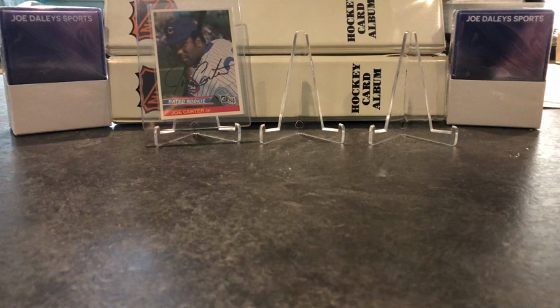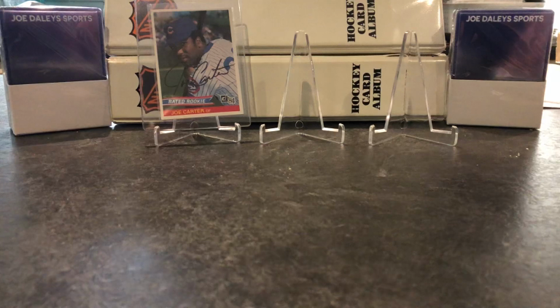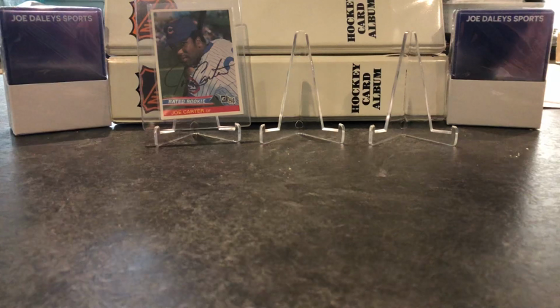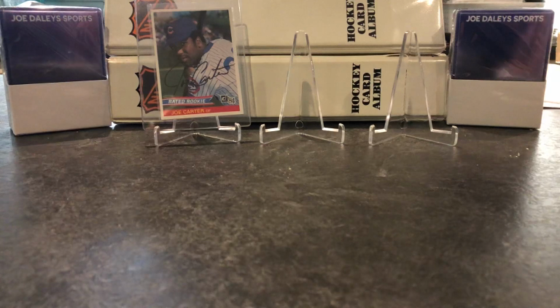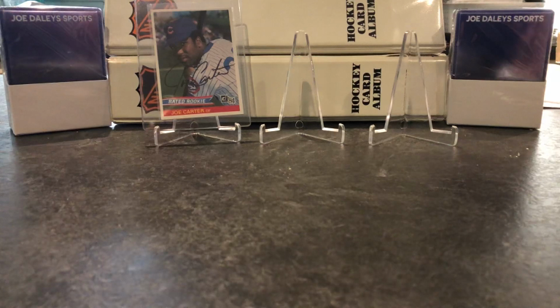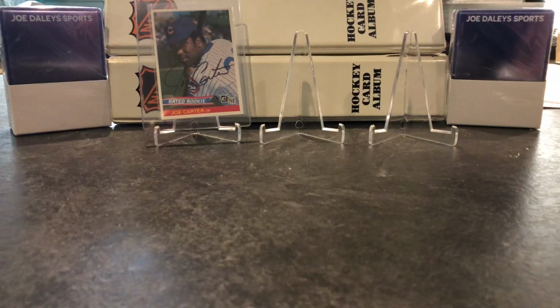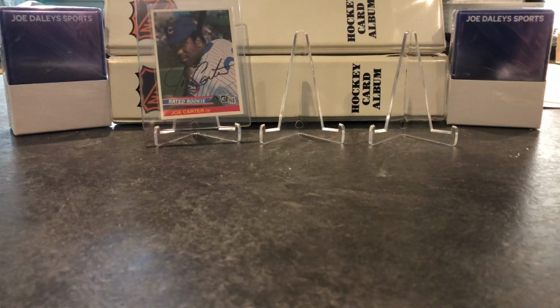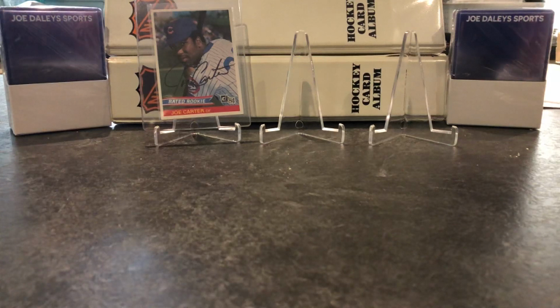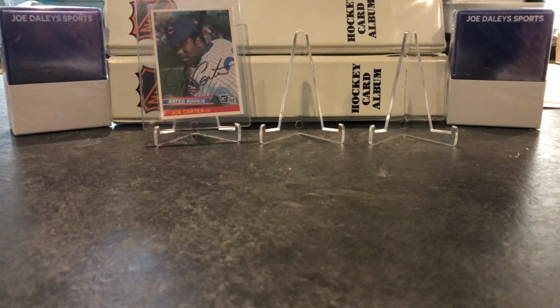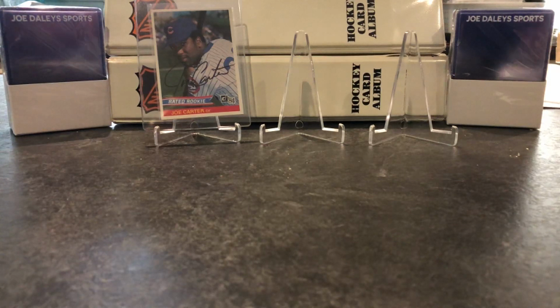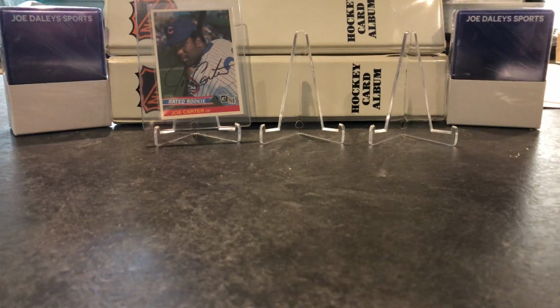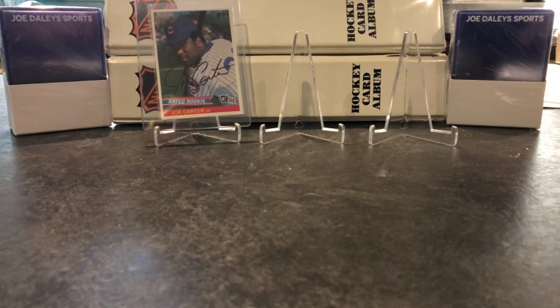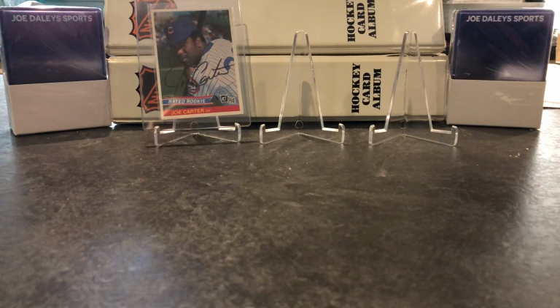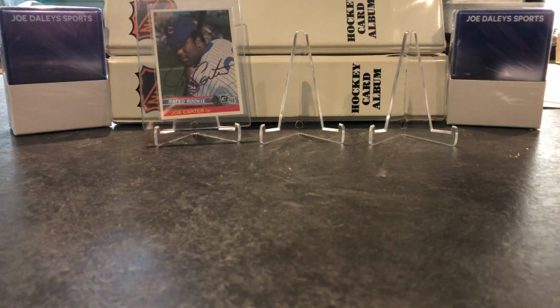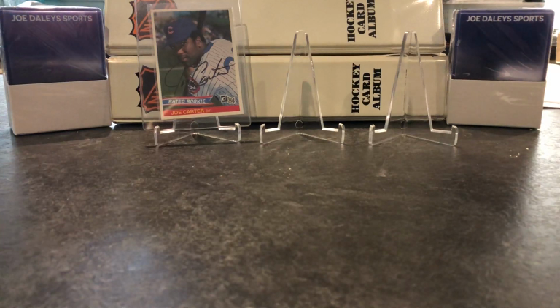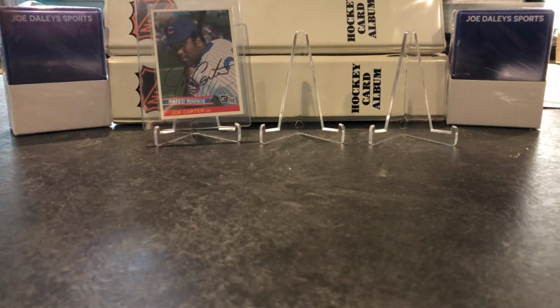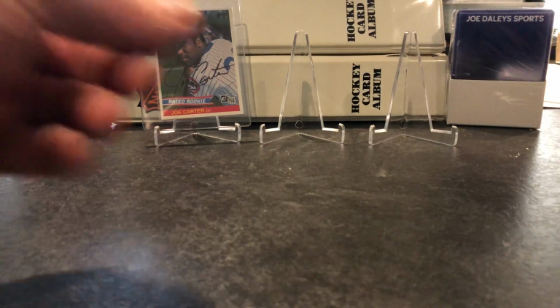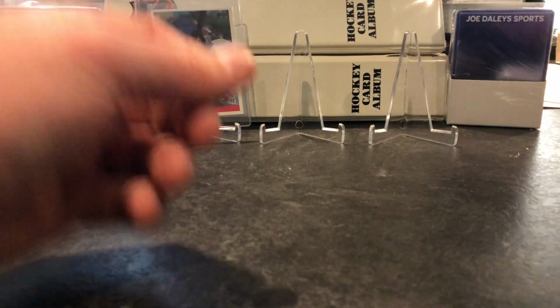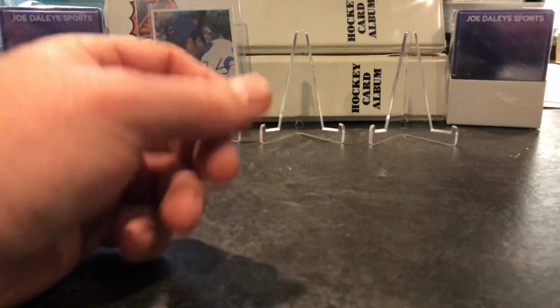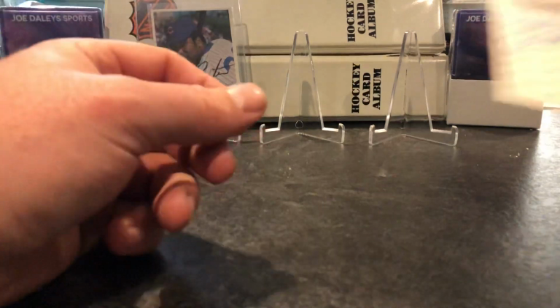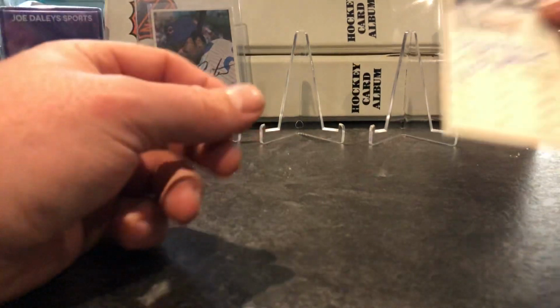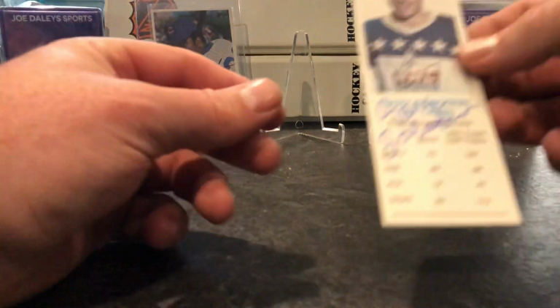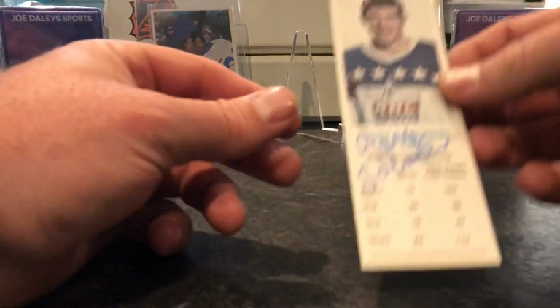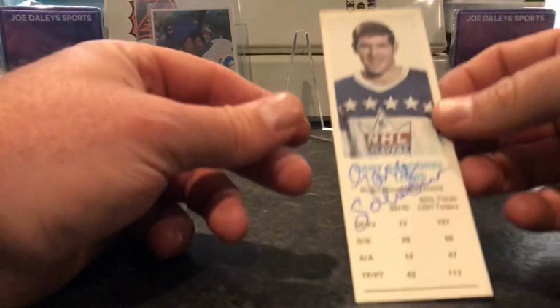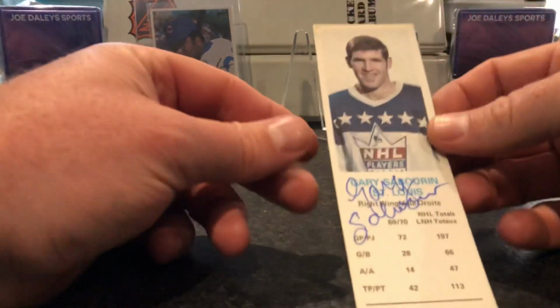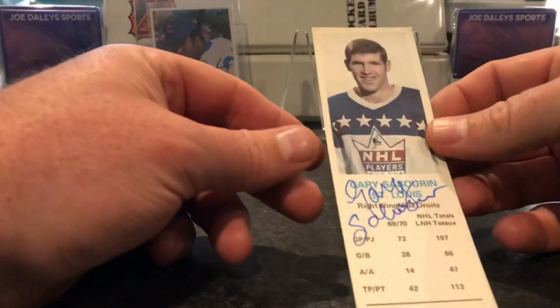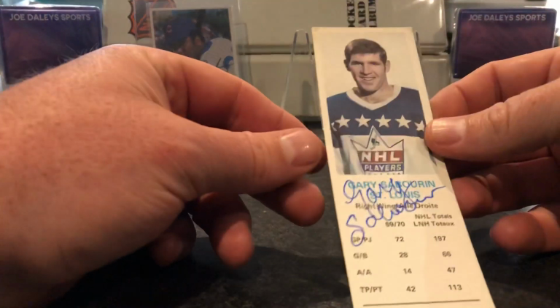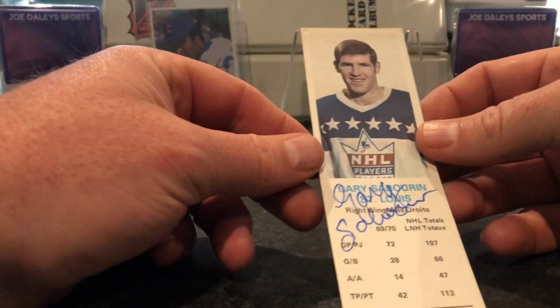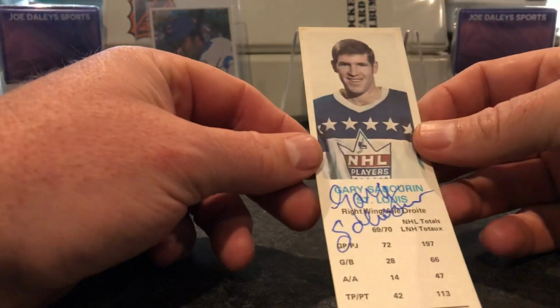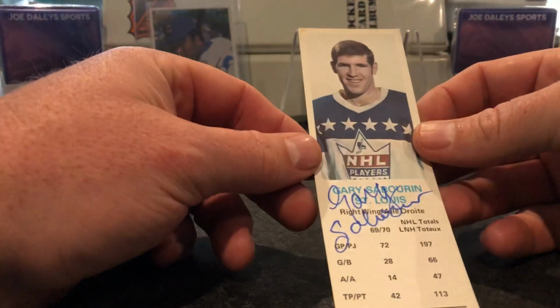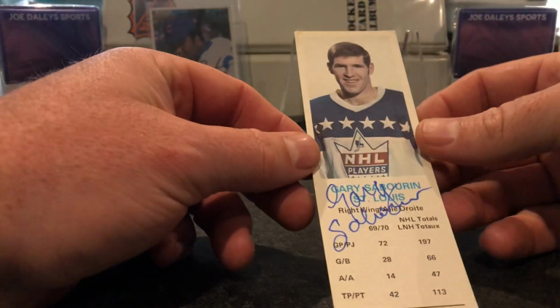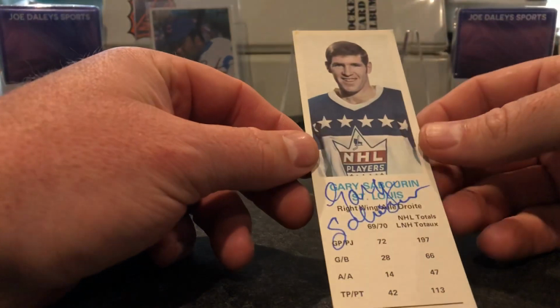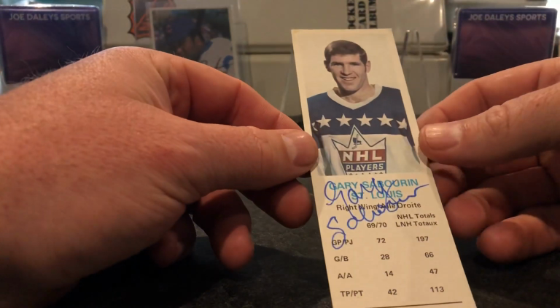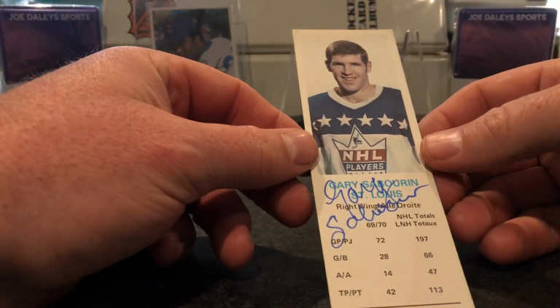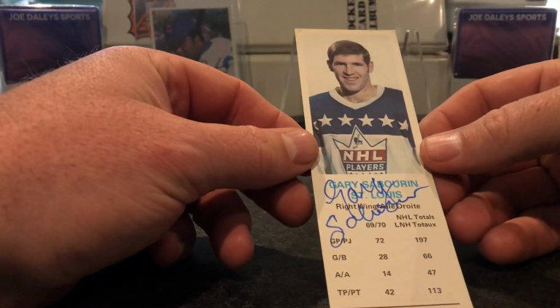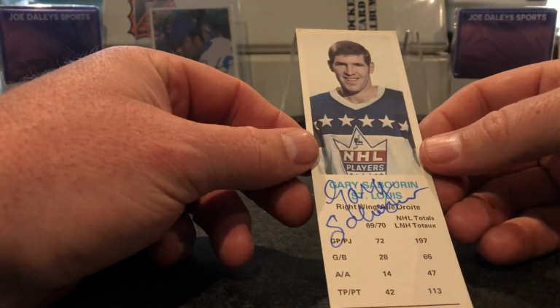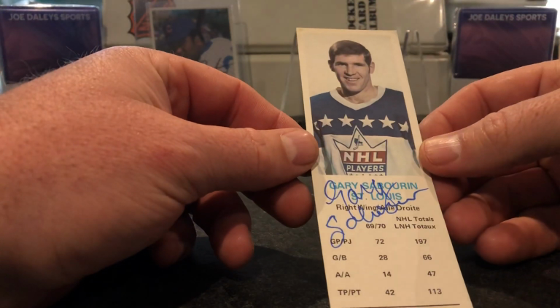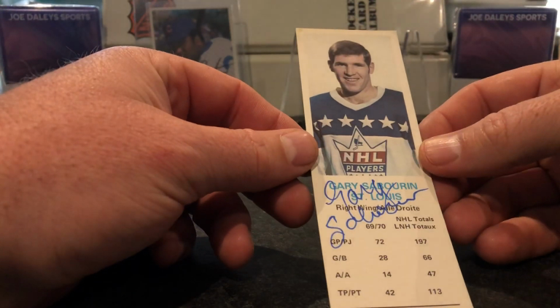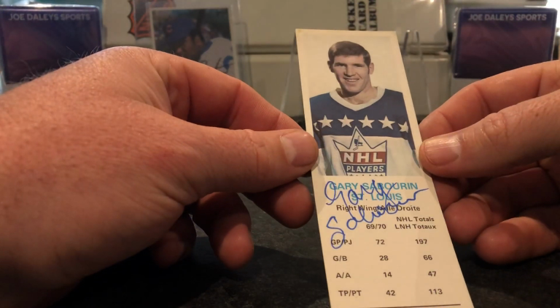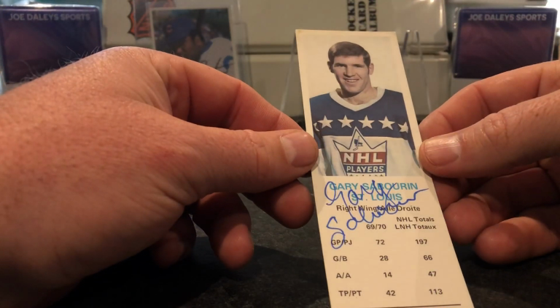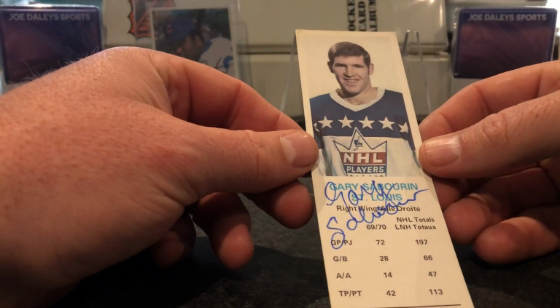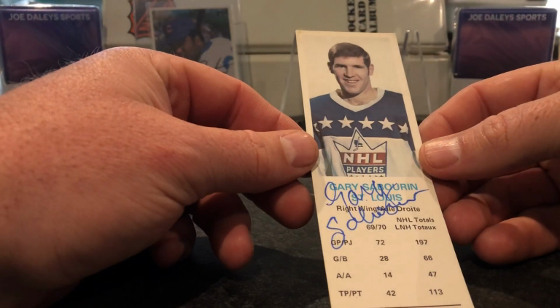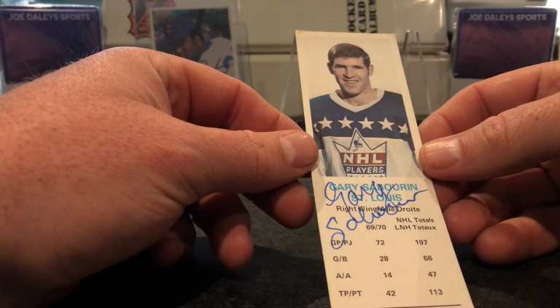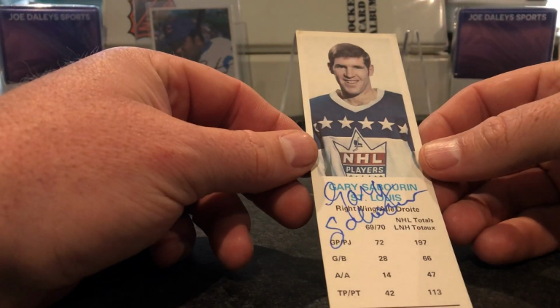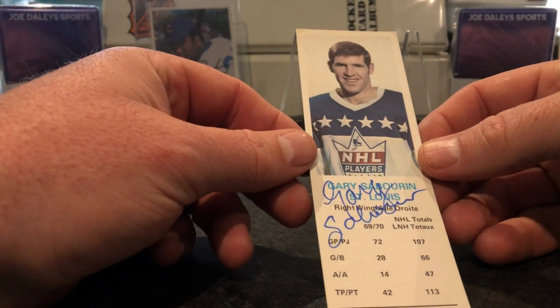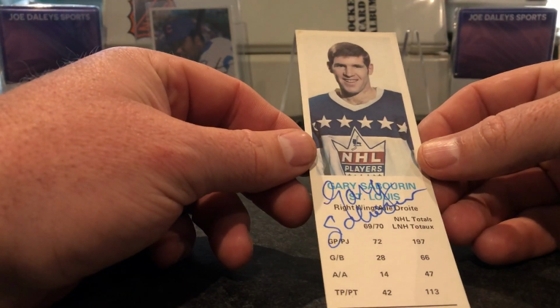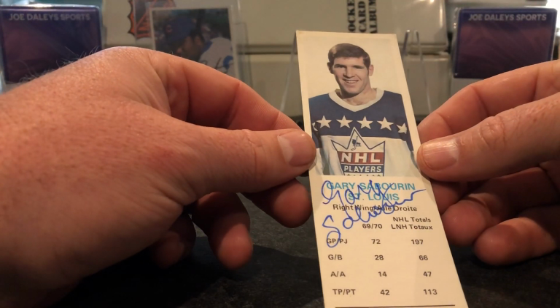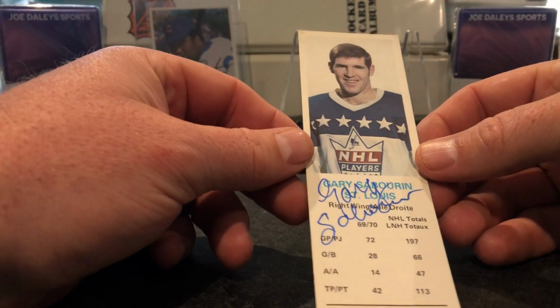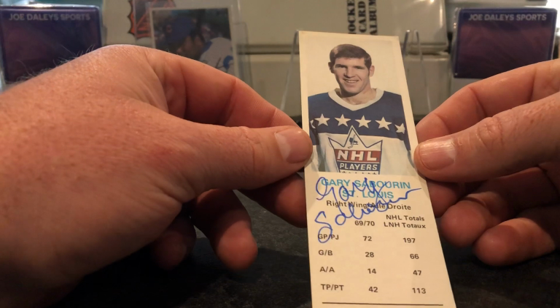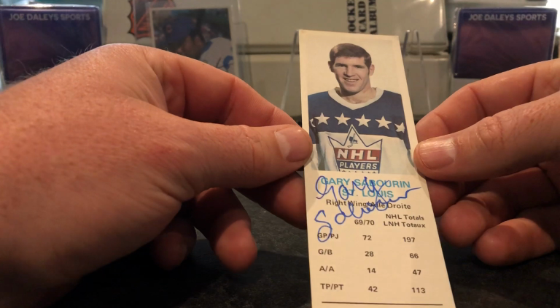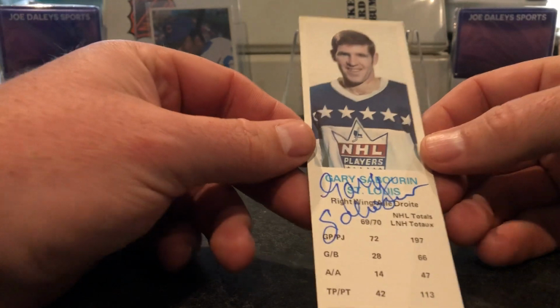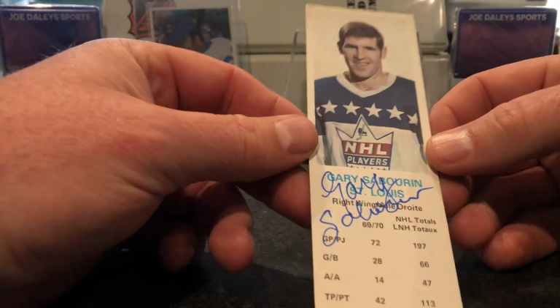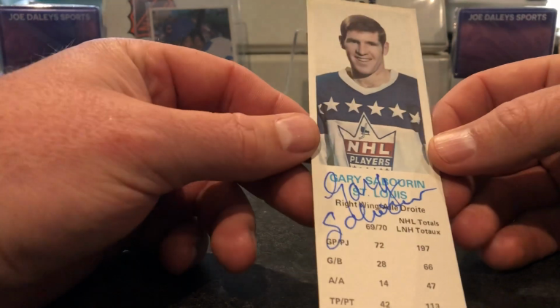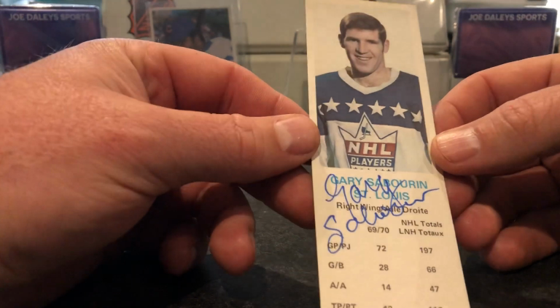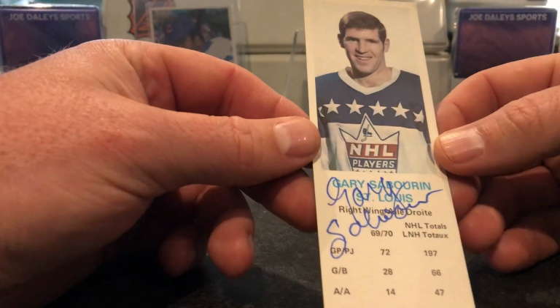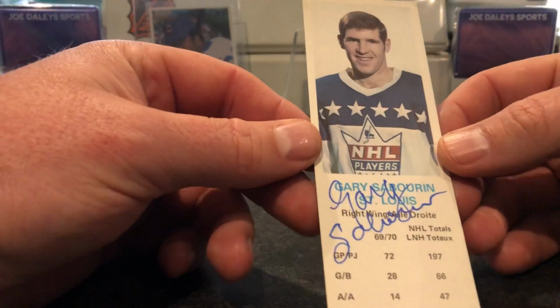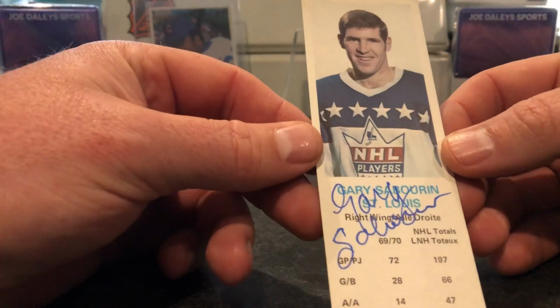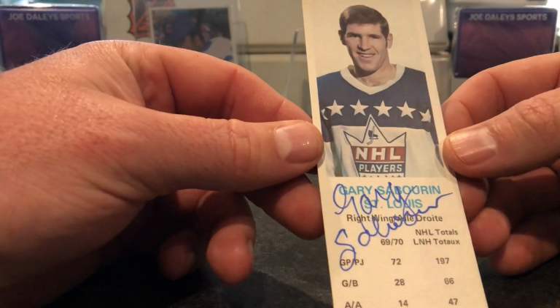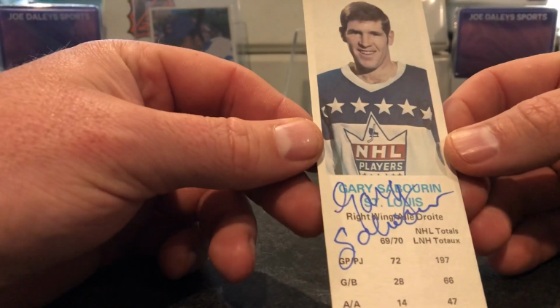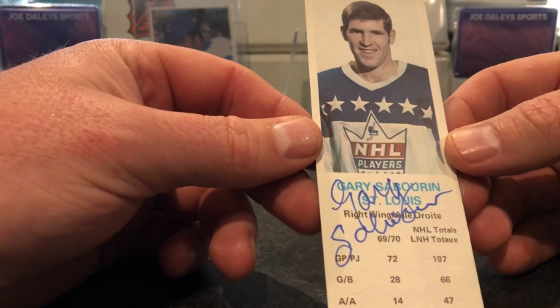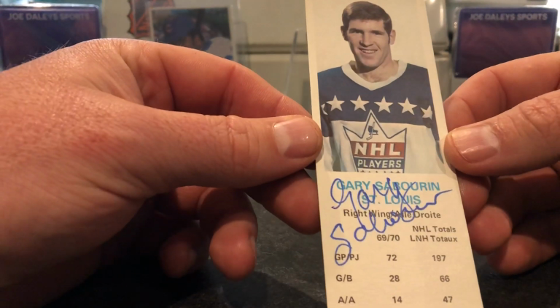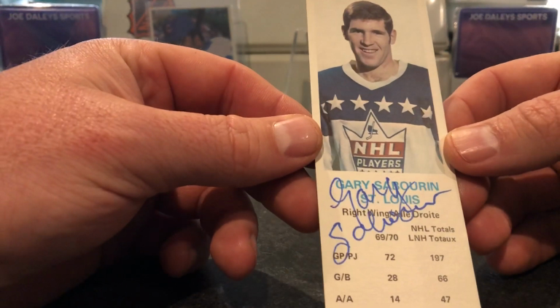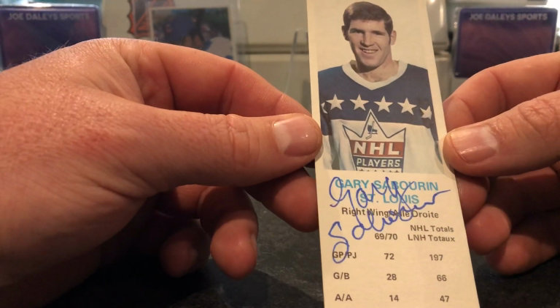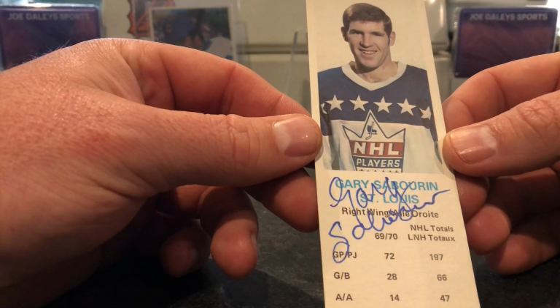Next, one on one for my dad's collection, Gary Soberin. Signed nicely in blue.